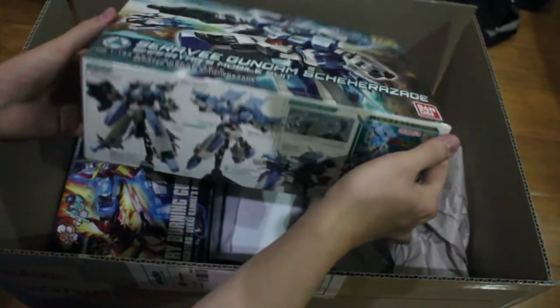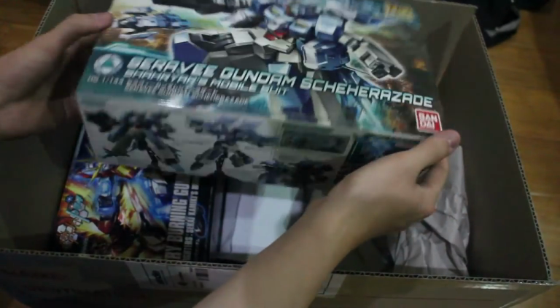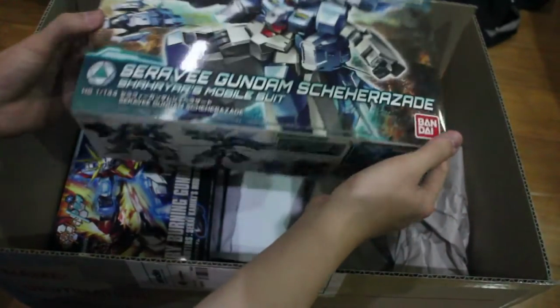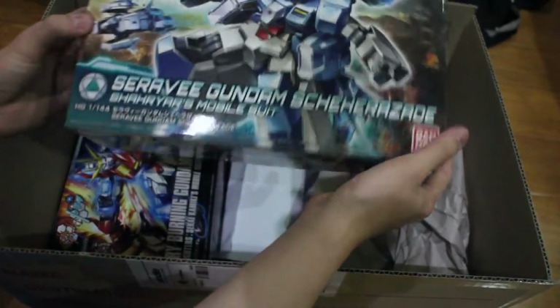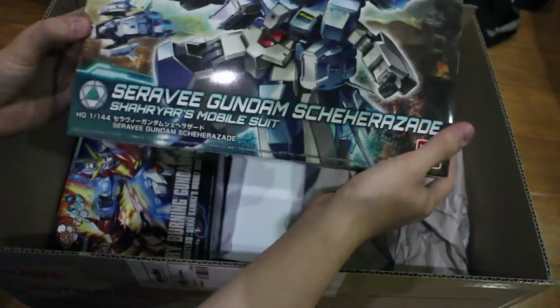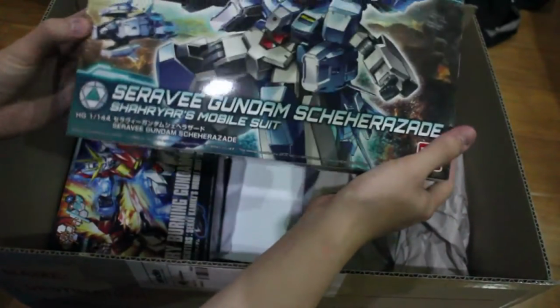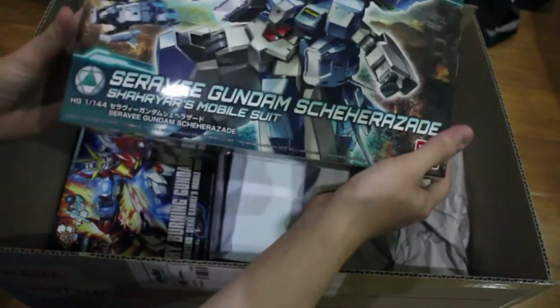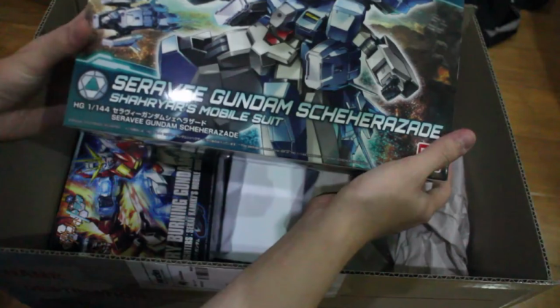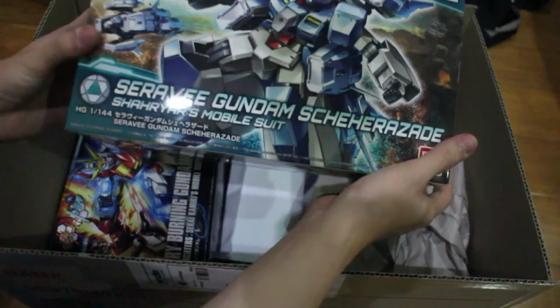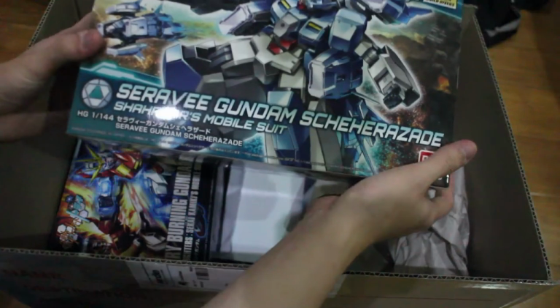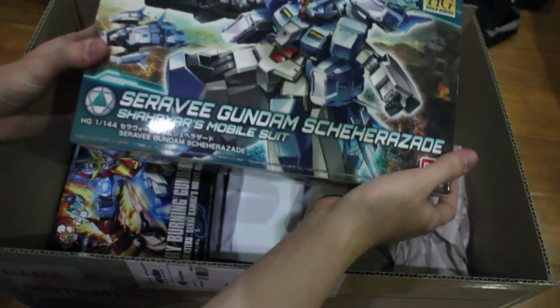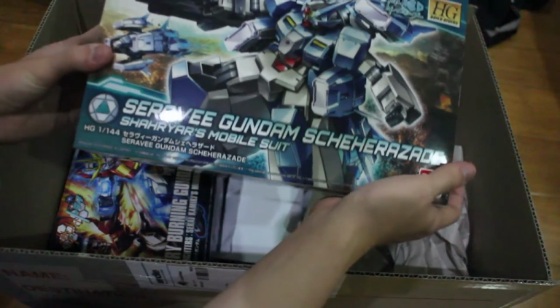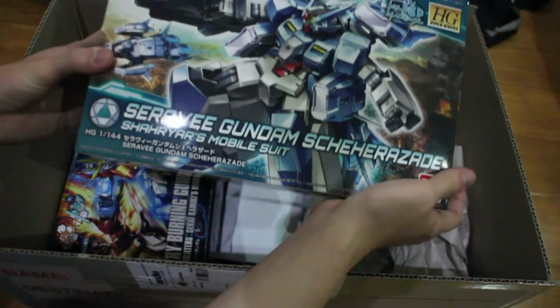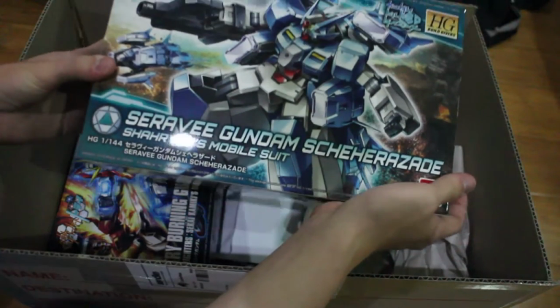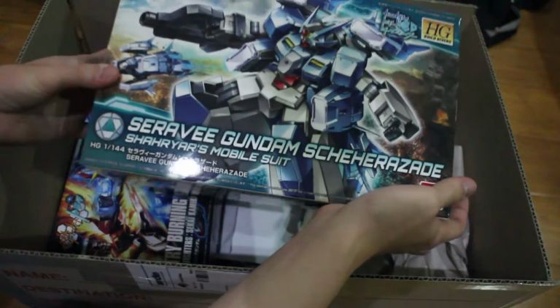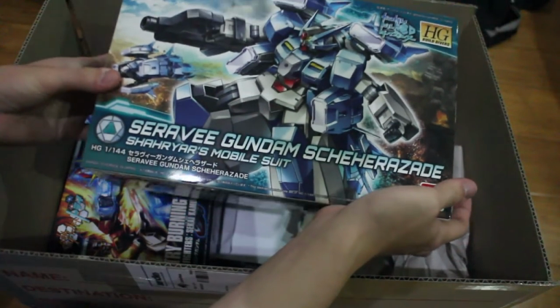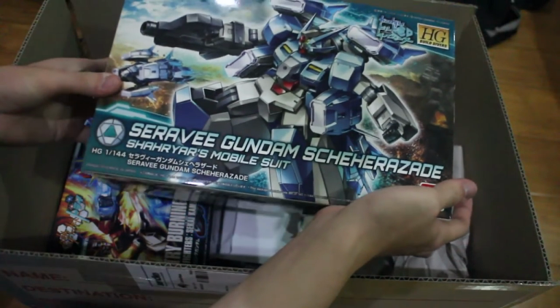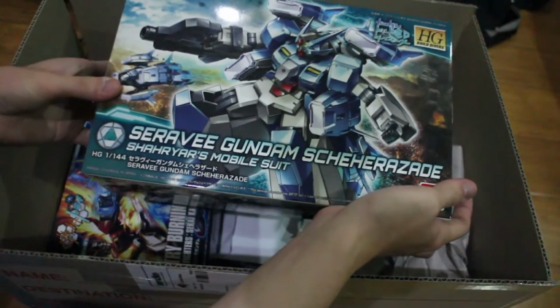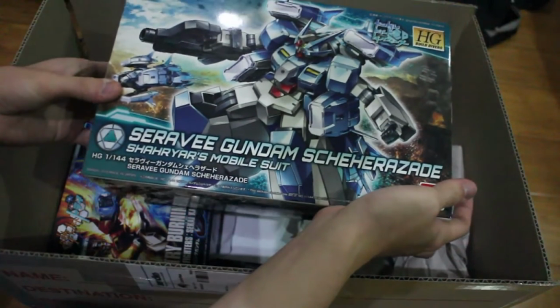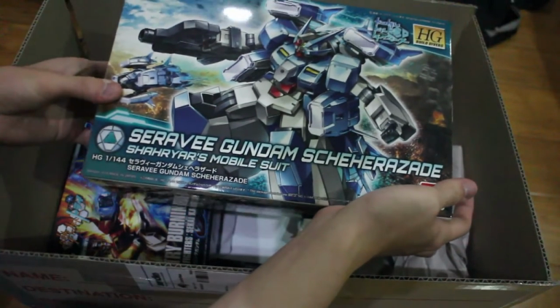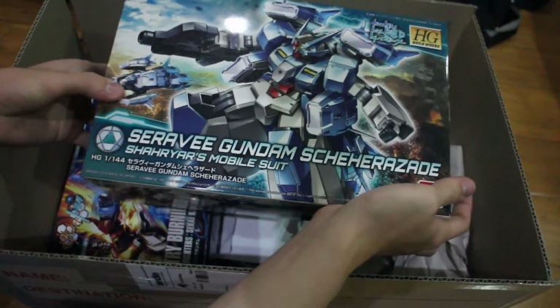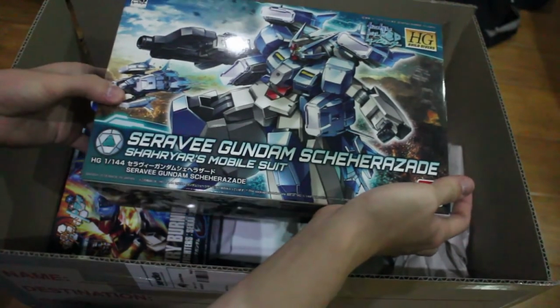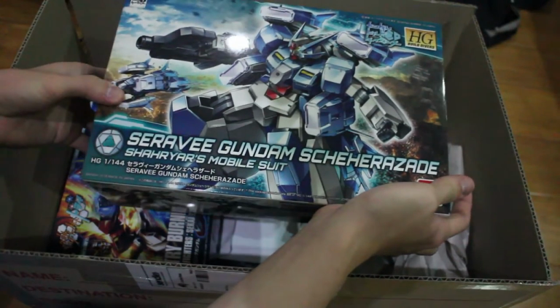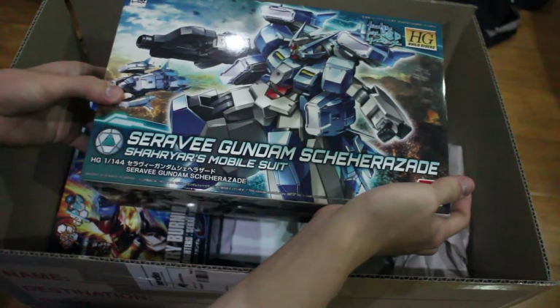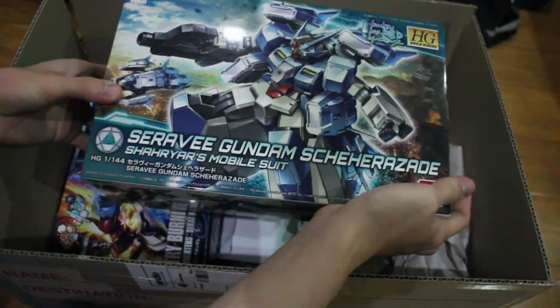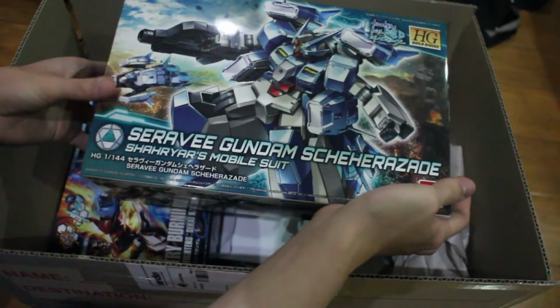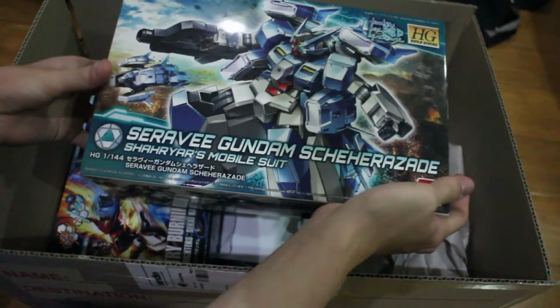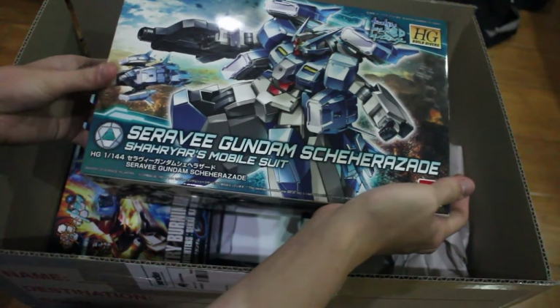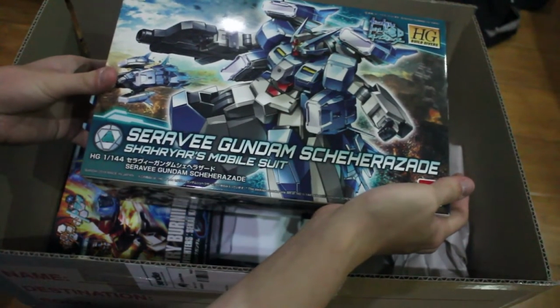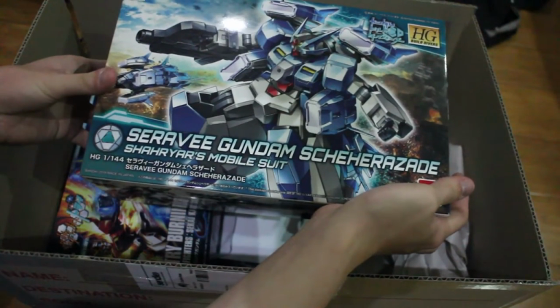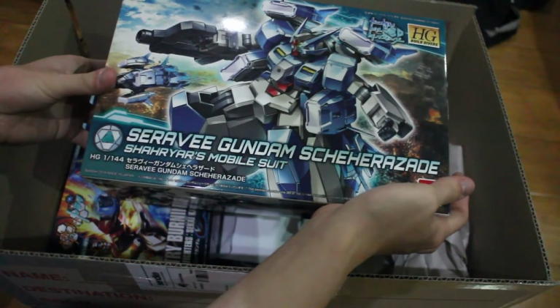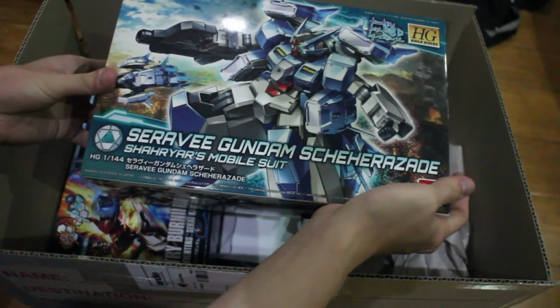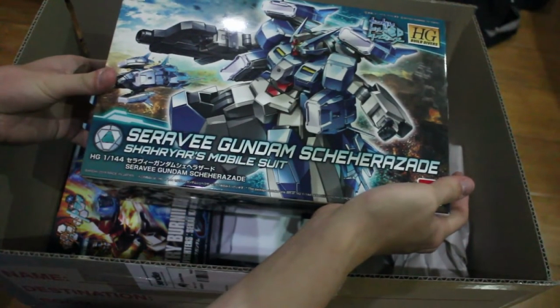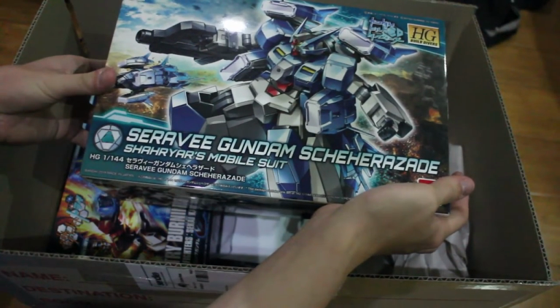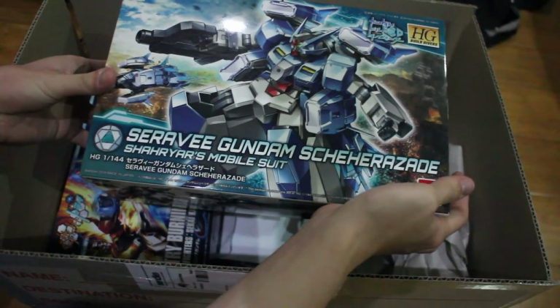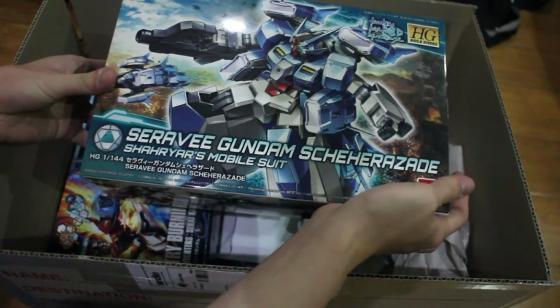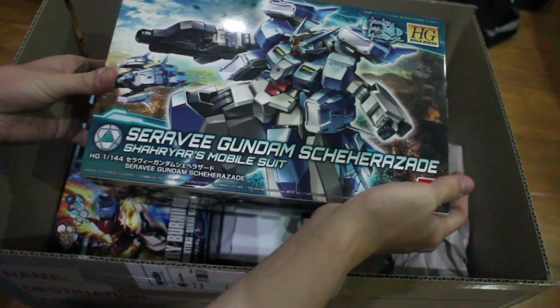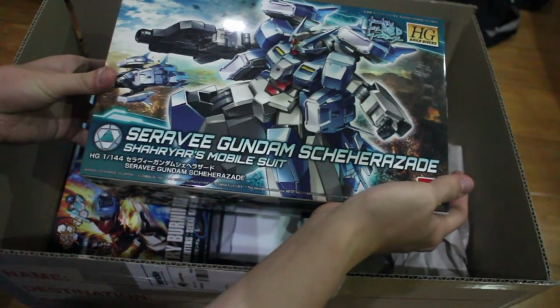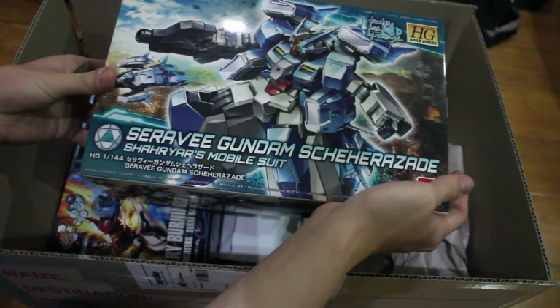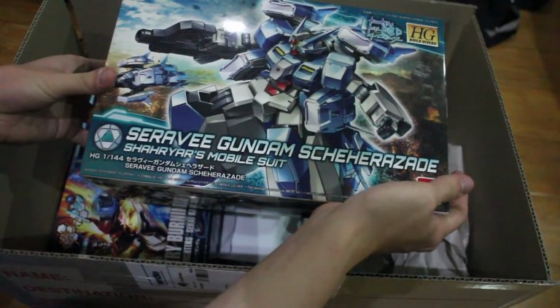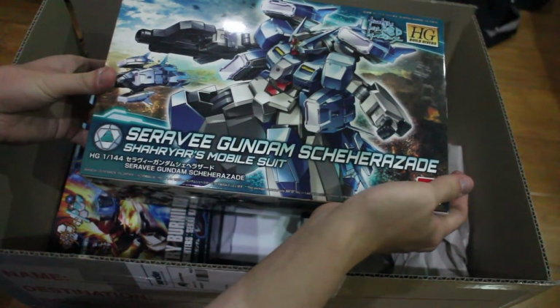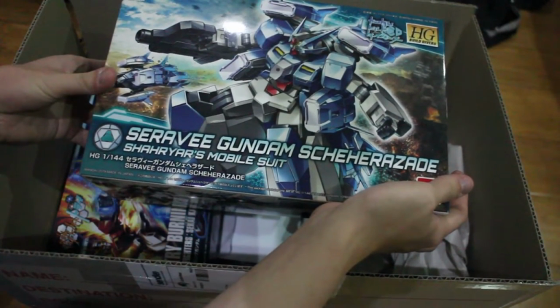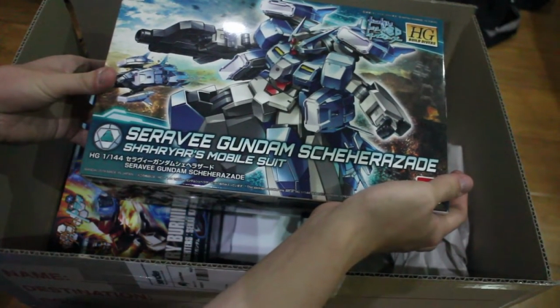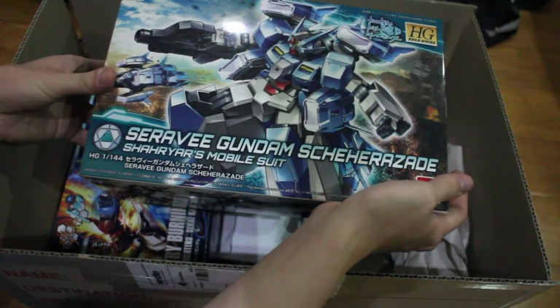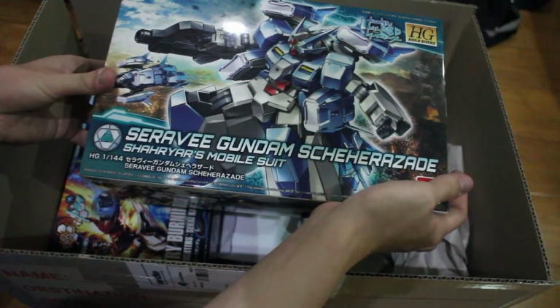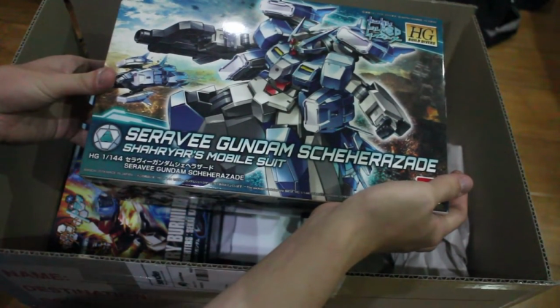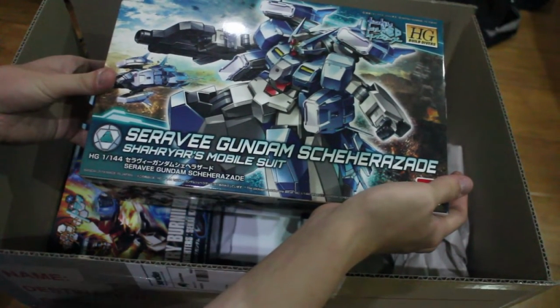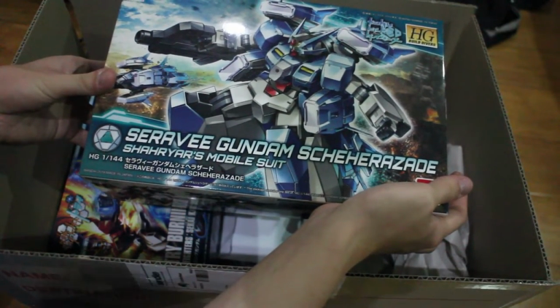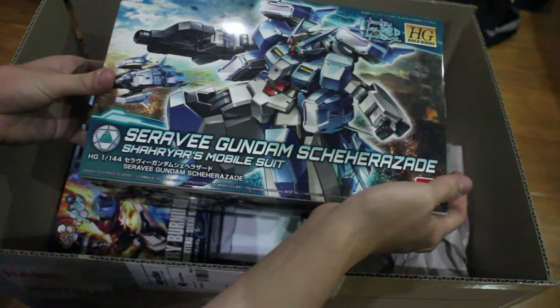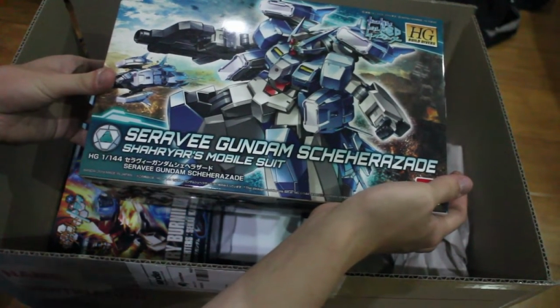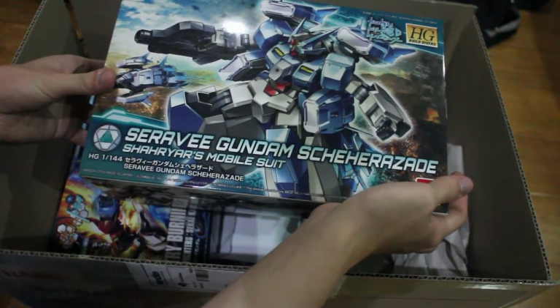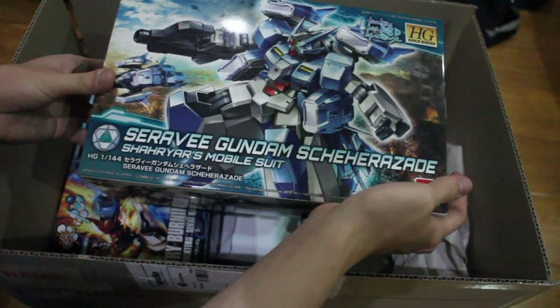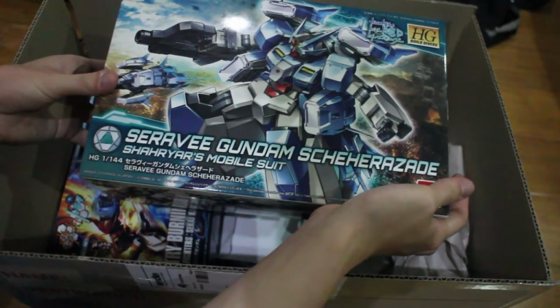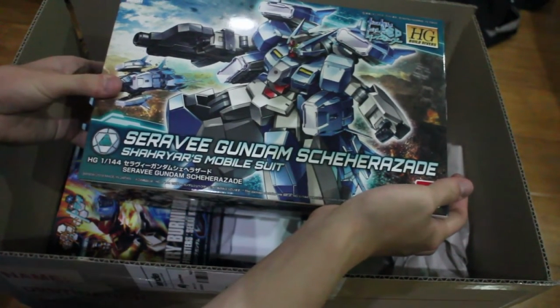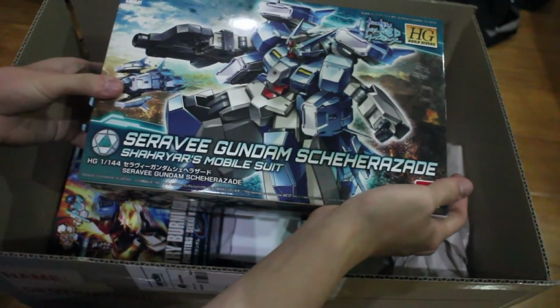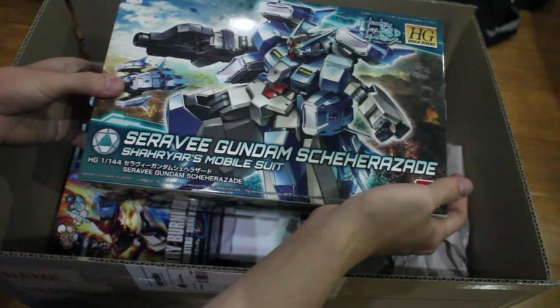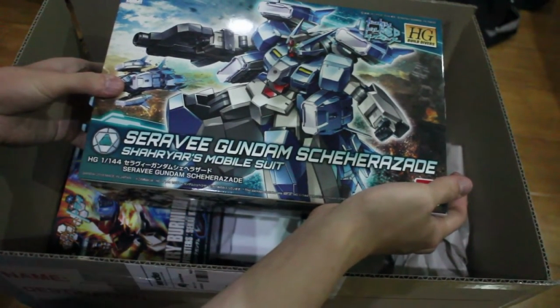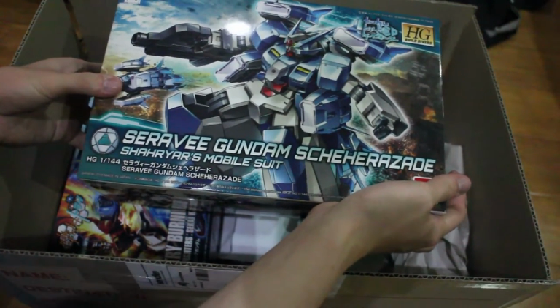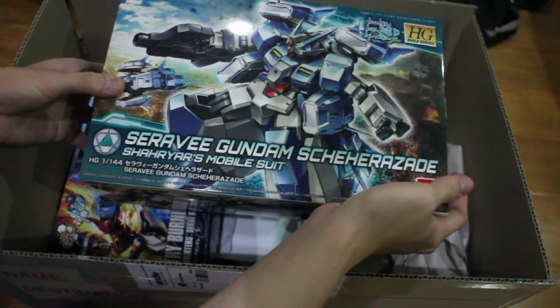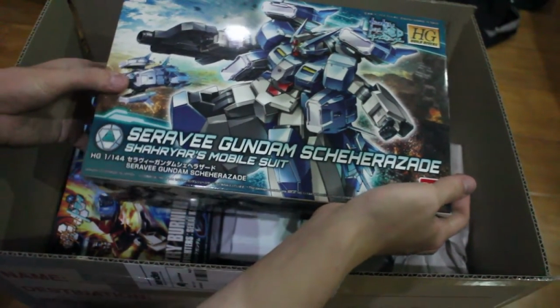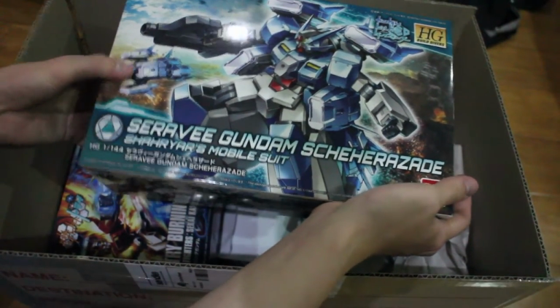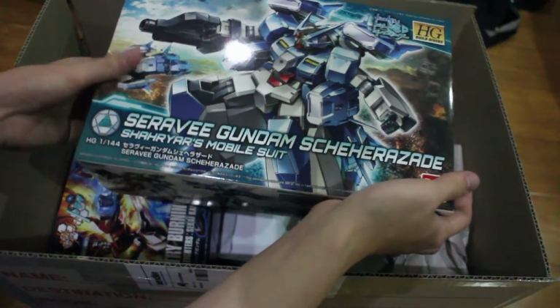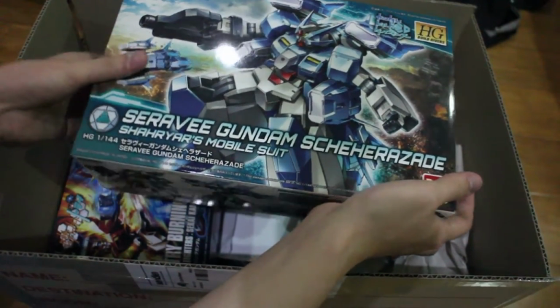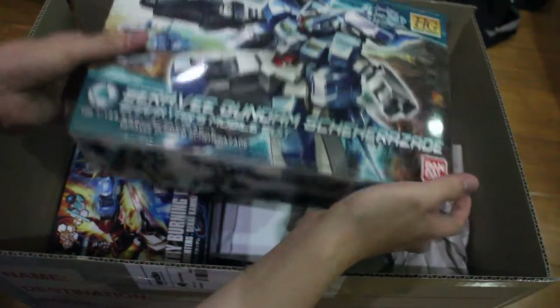And I bought this one. This is probably one of my favorites — the Zora V Gundam. I'm not going to try to pronounce the last word.